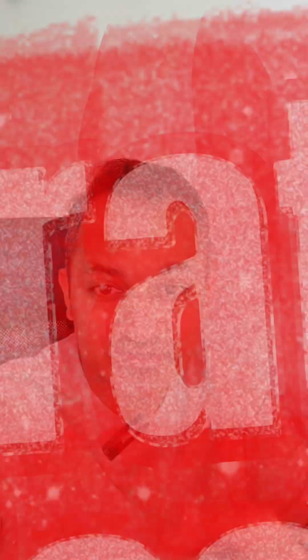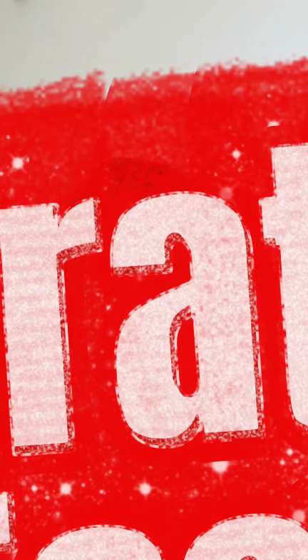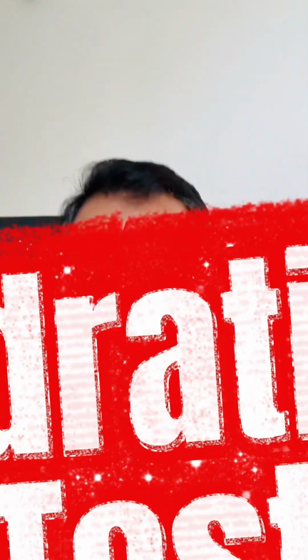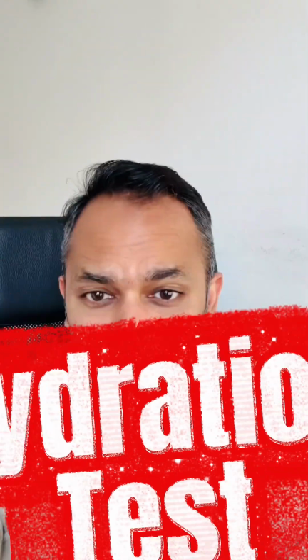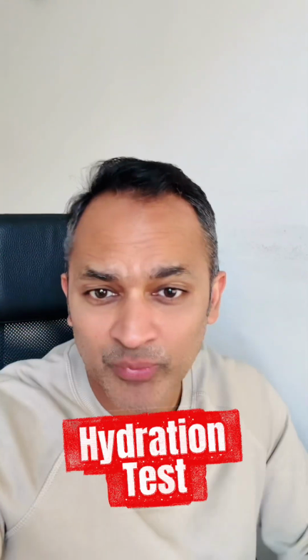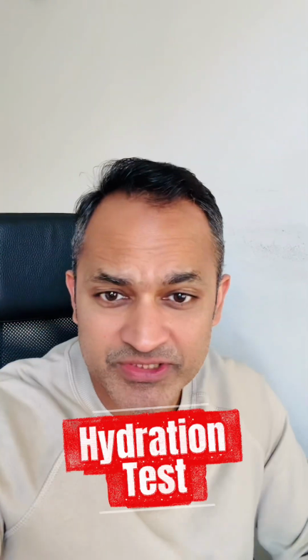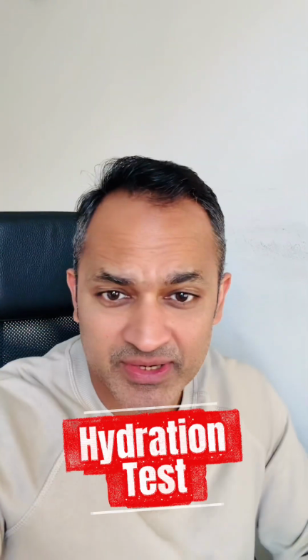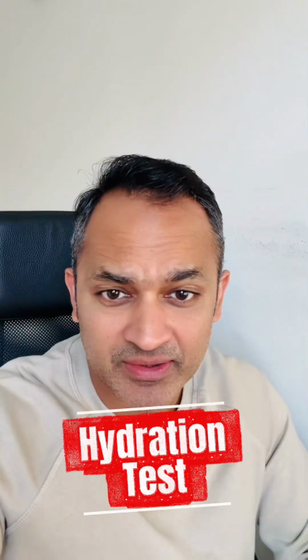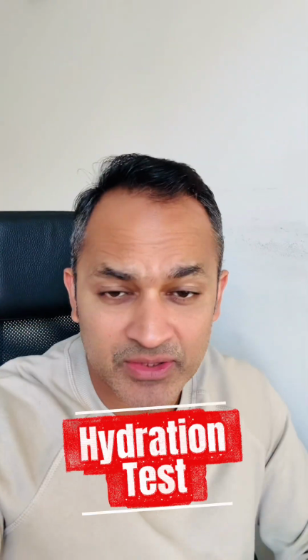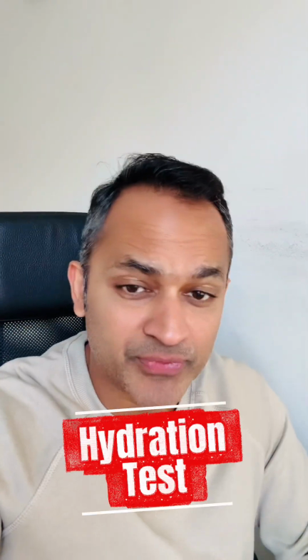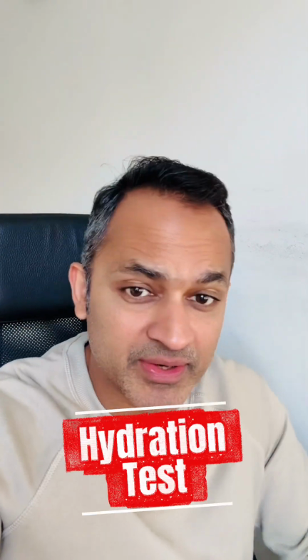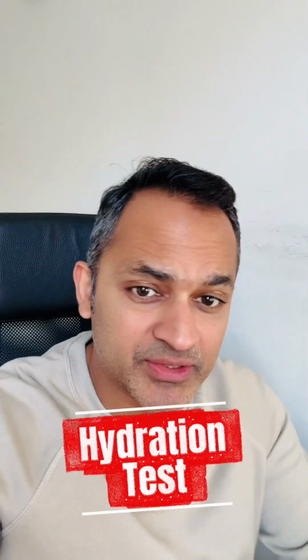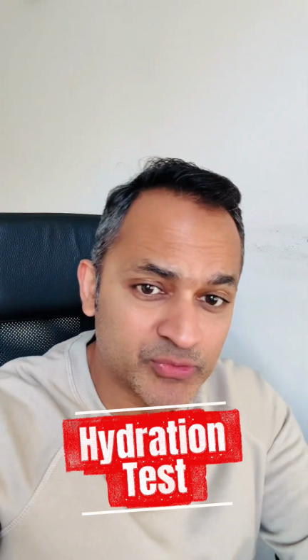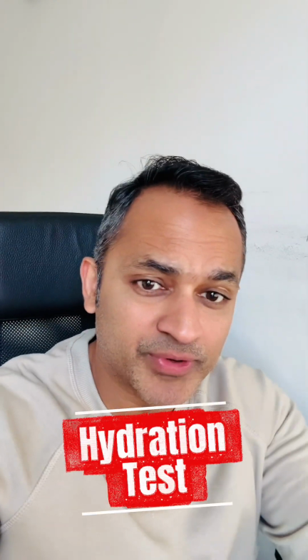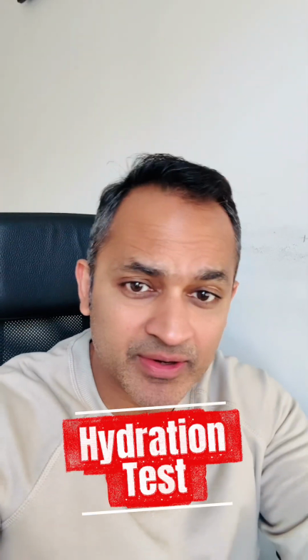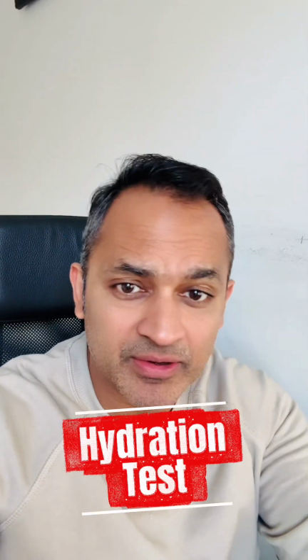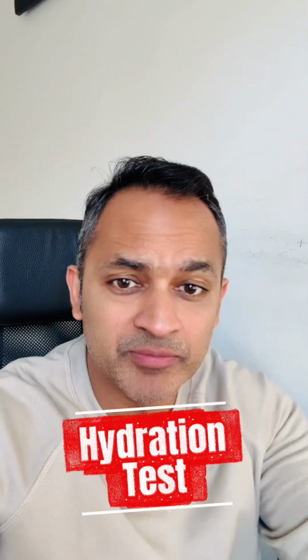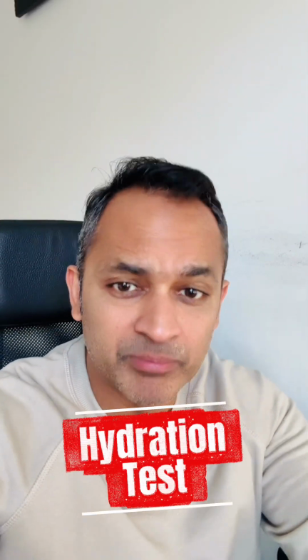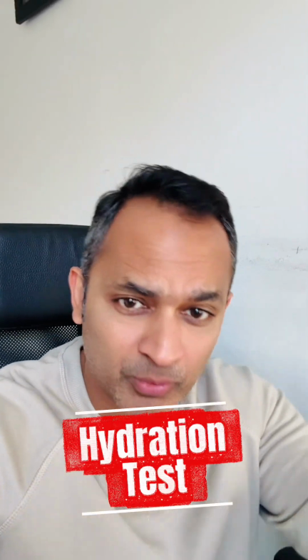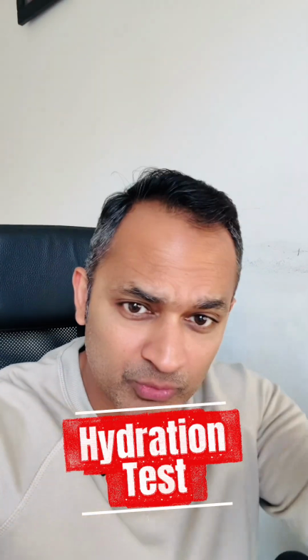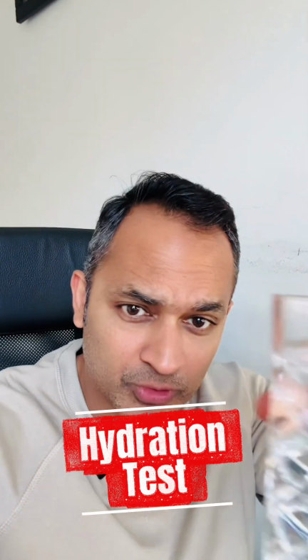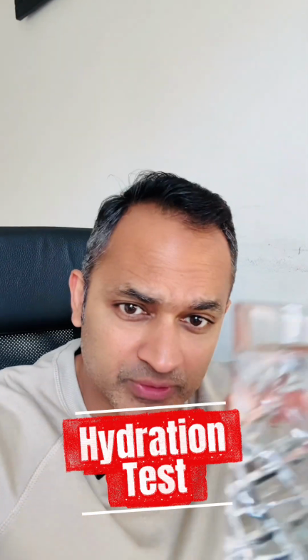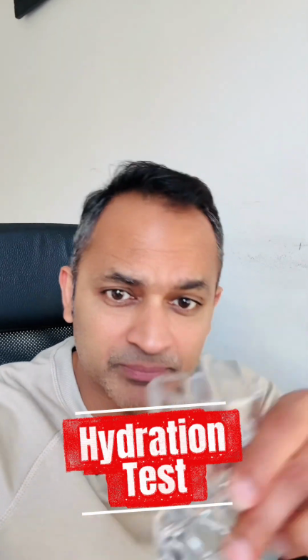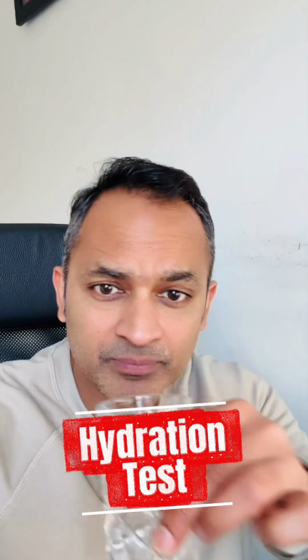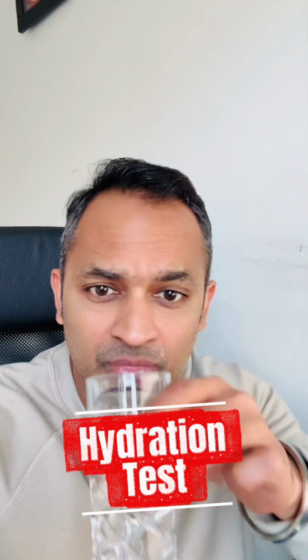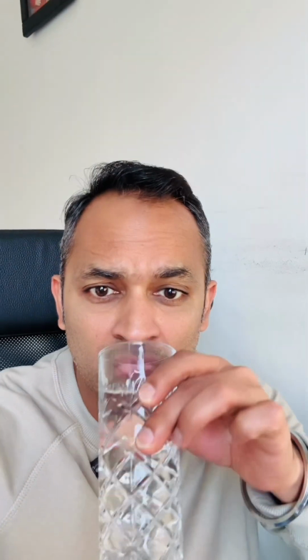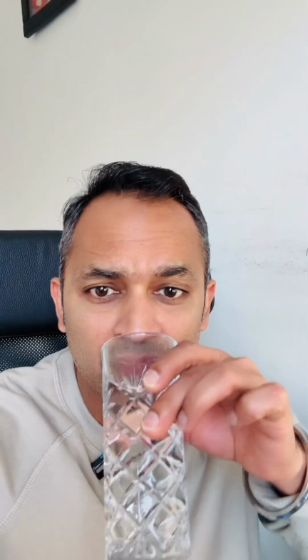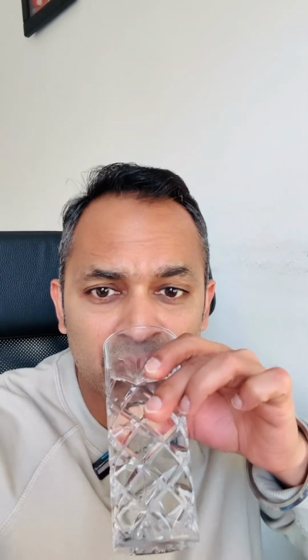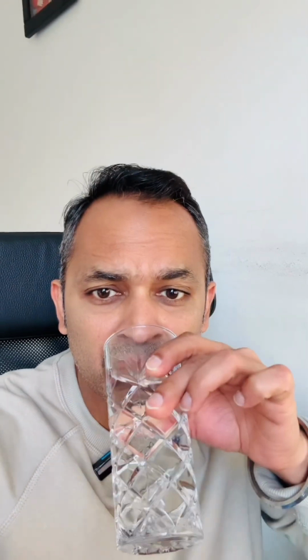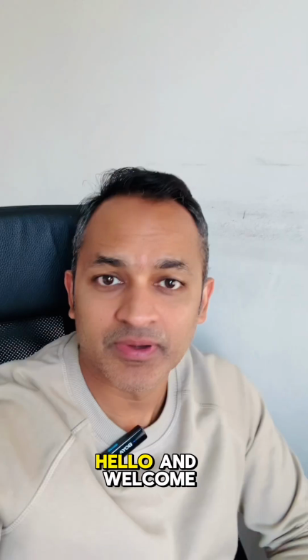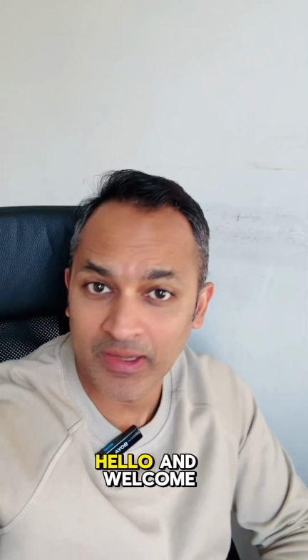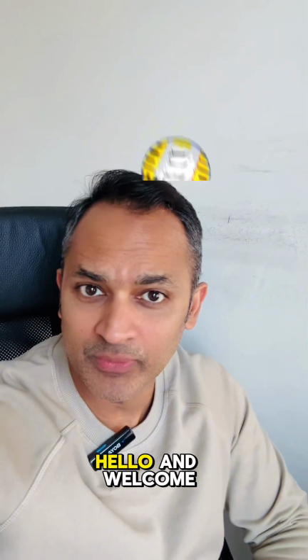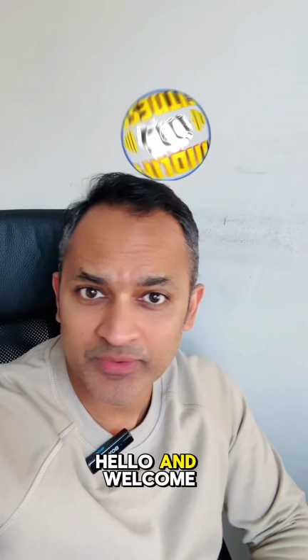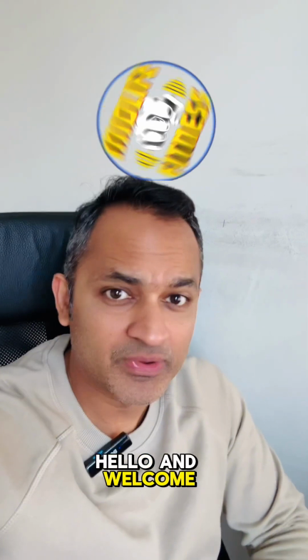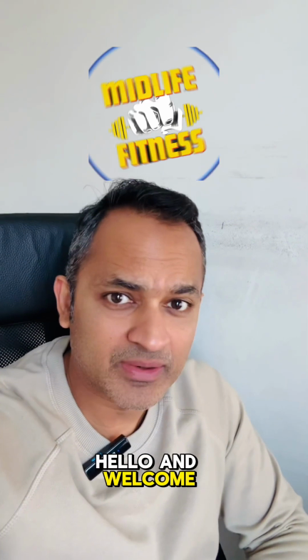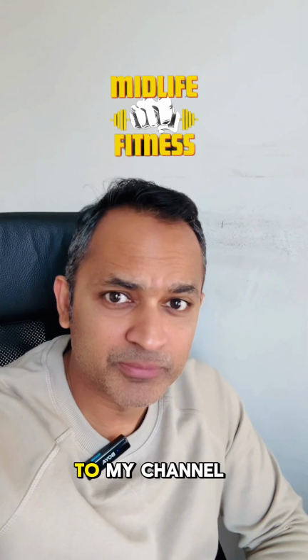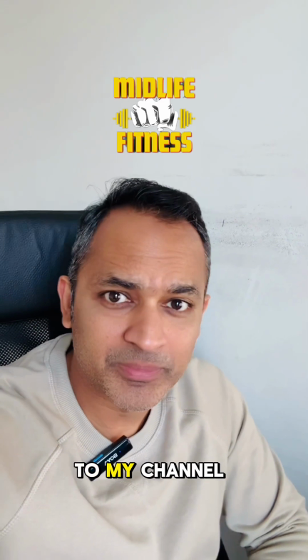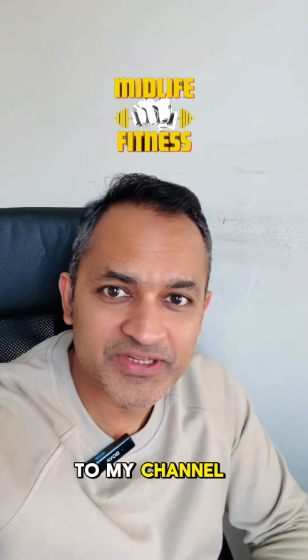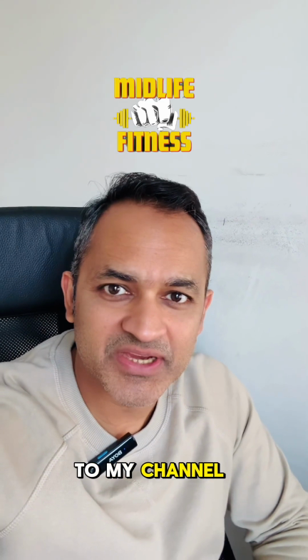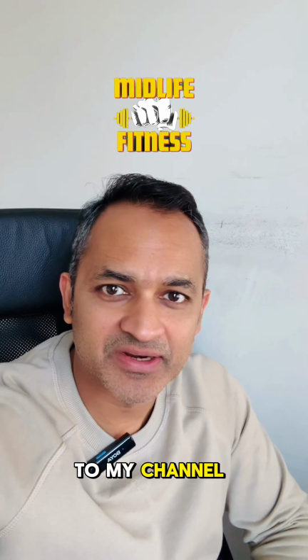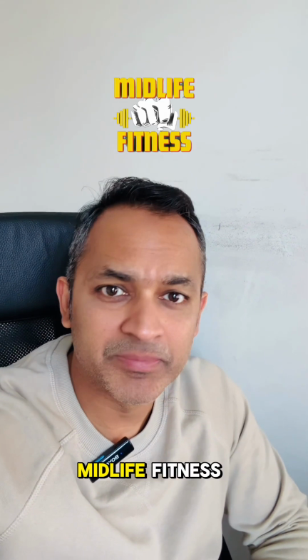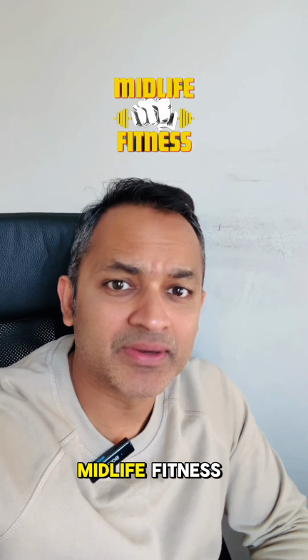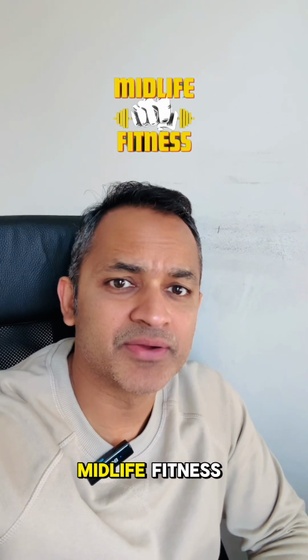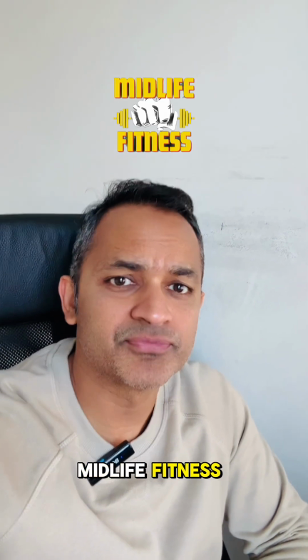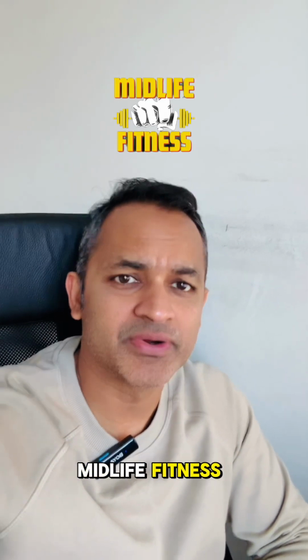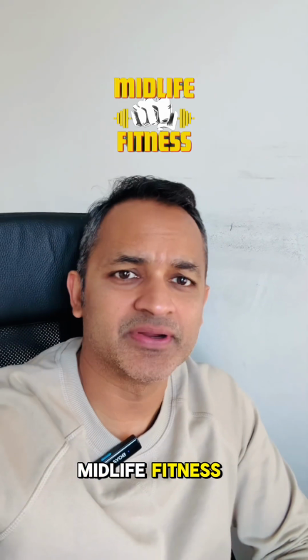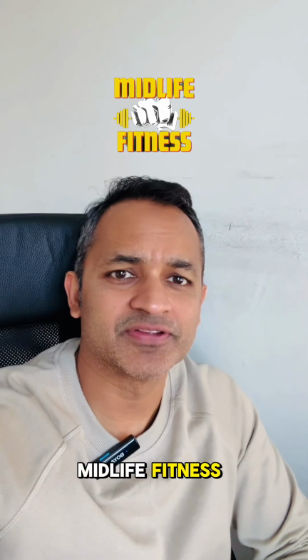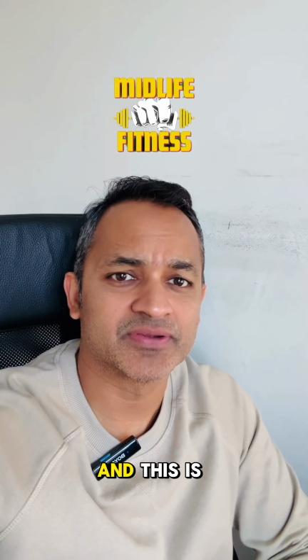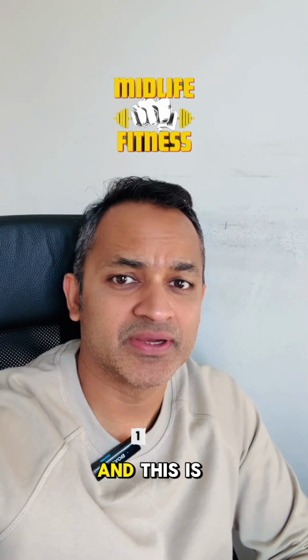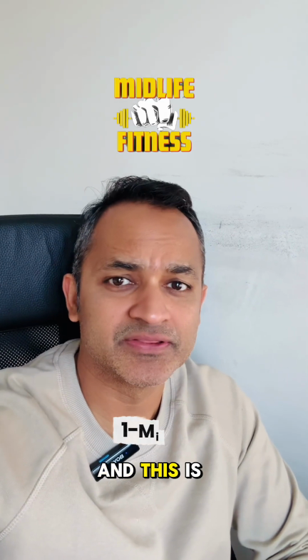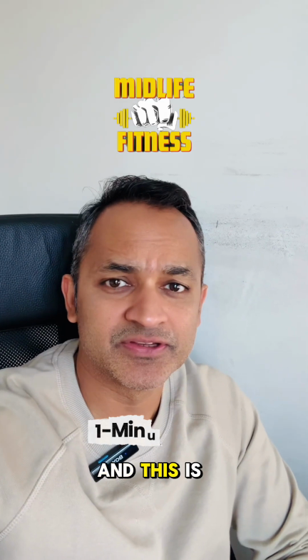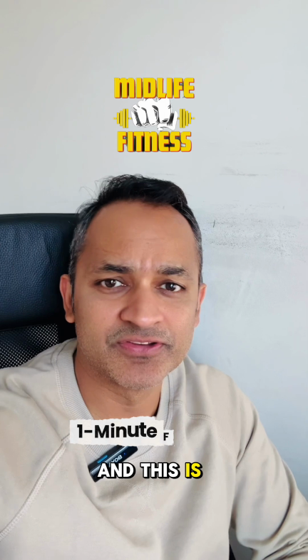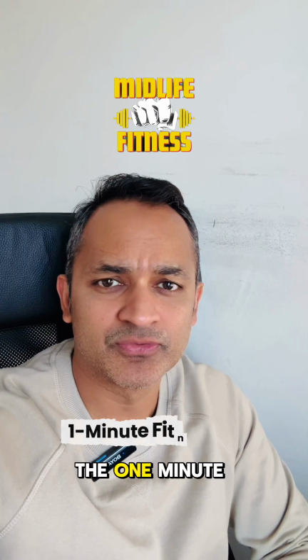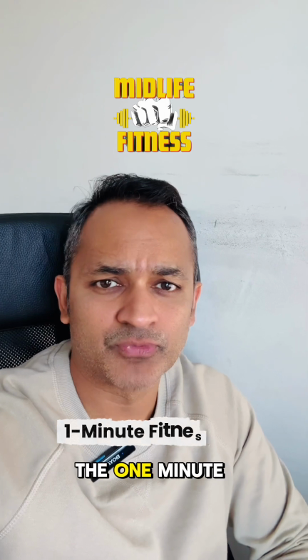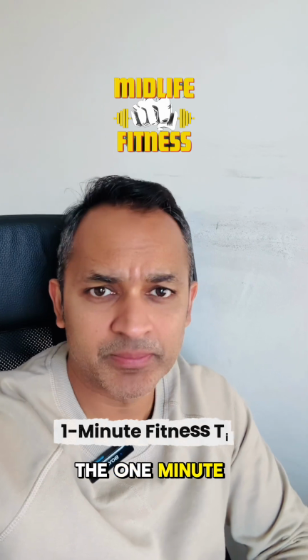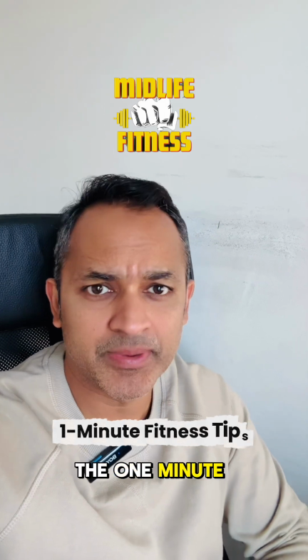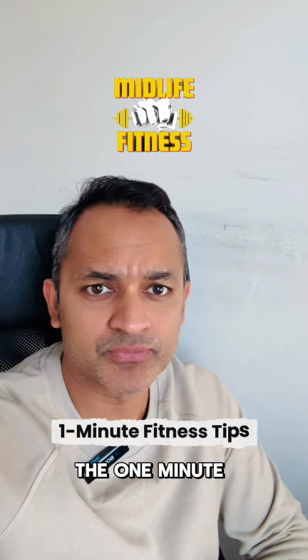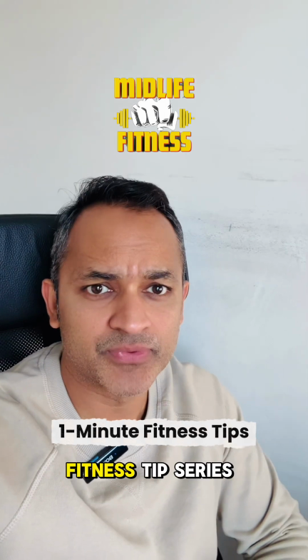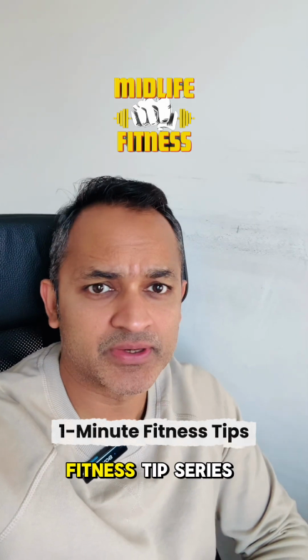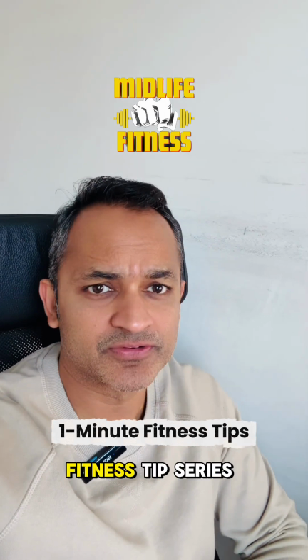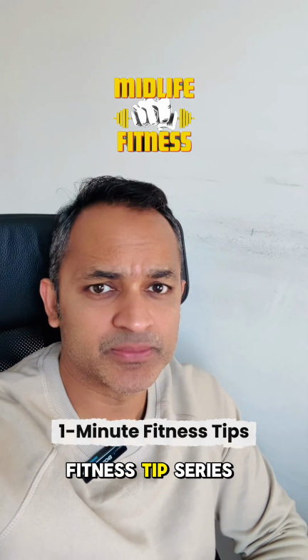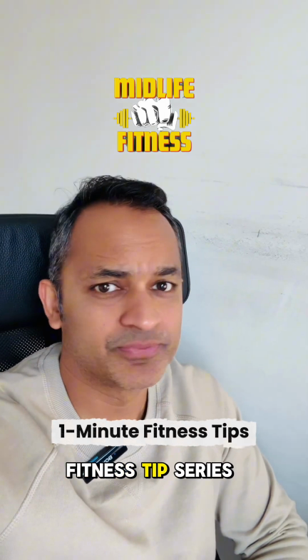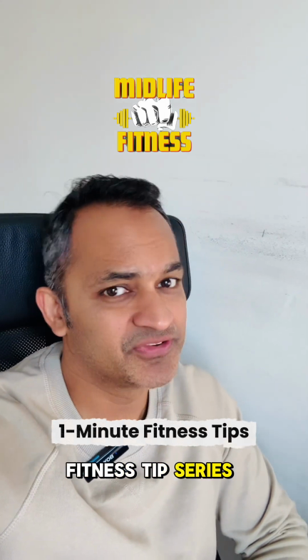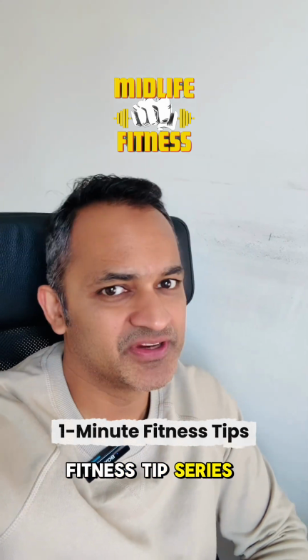This is how I check if I need to drink more water. Hello and welcome to my channel, Midlife Fitness — this is a 1-minute fitness tip series.